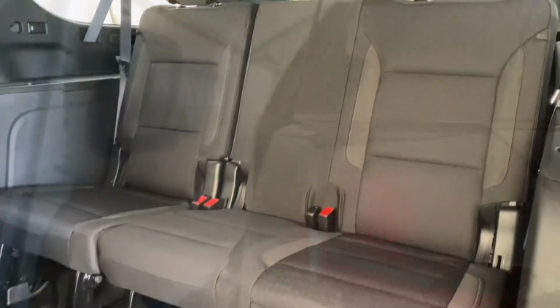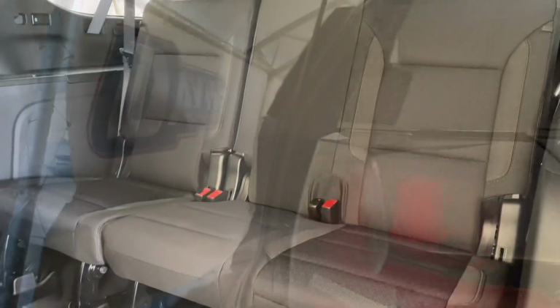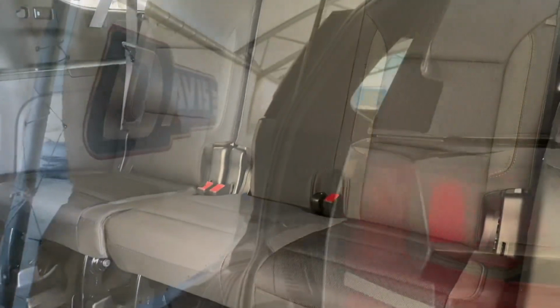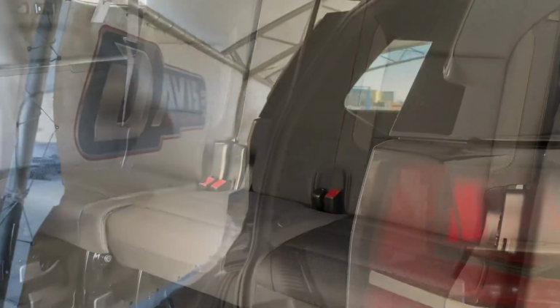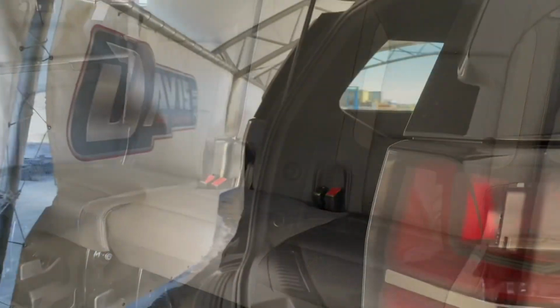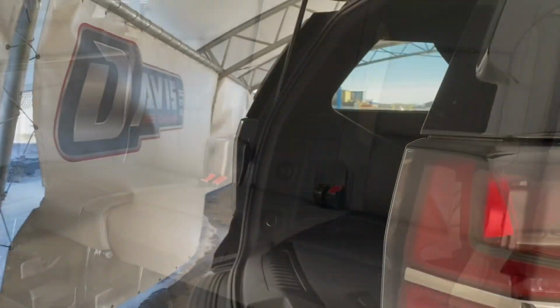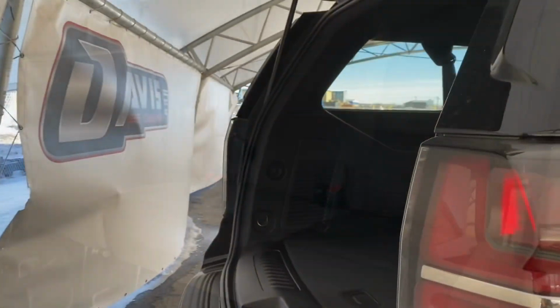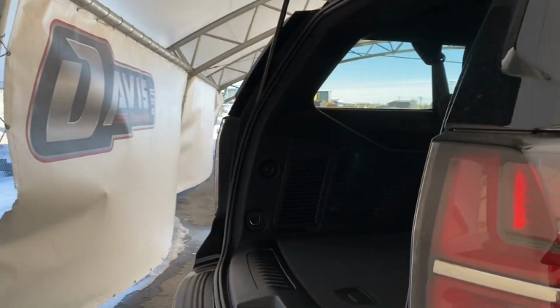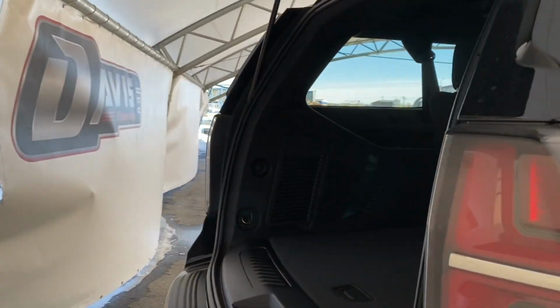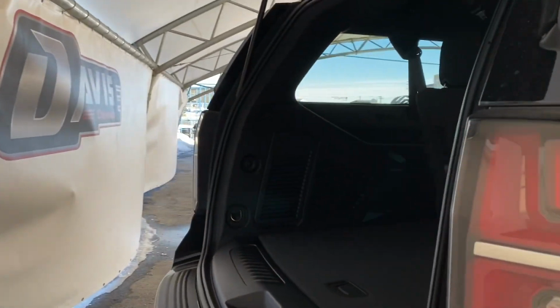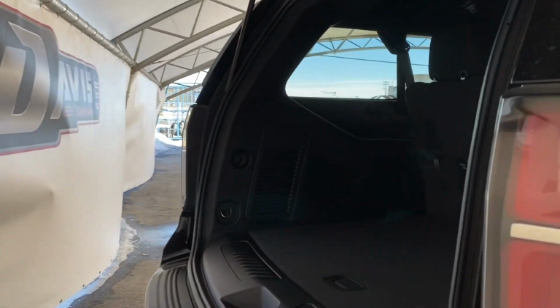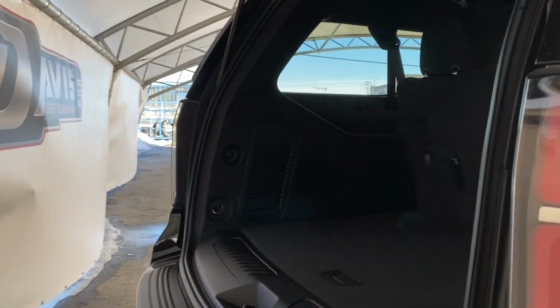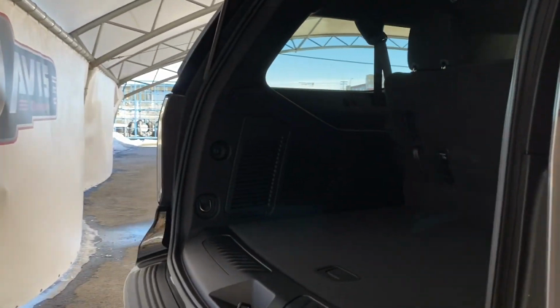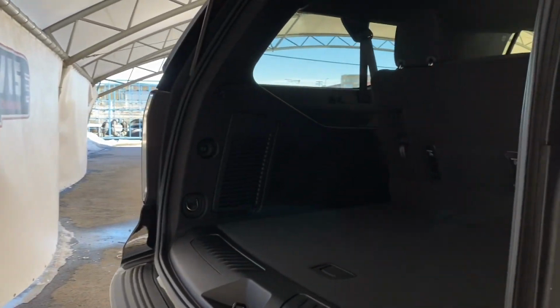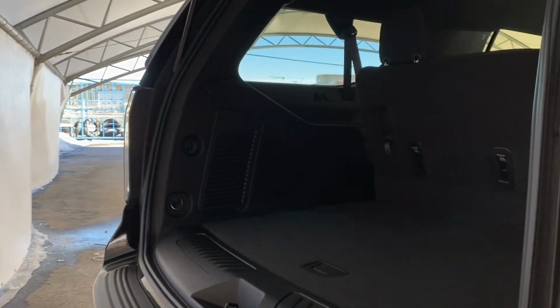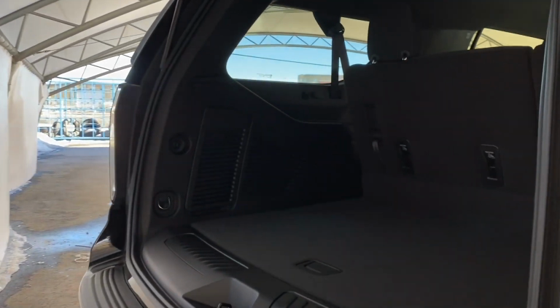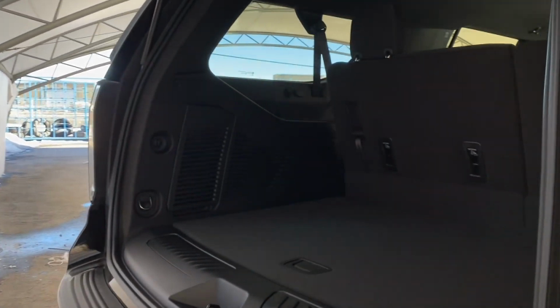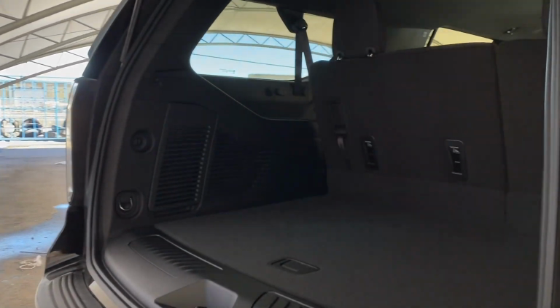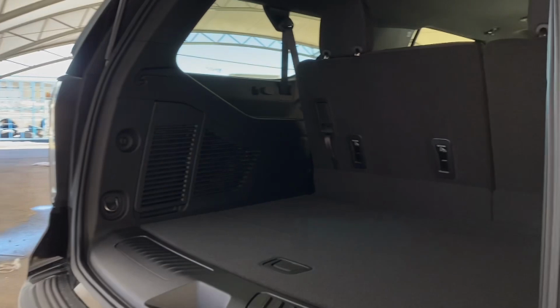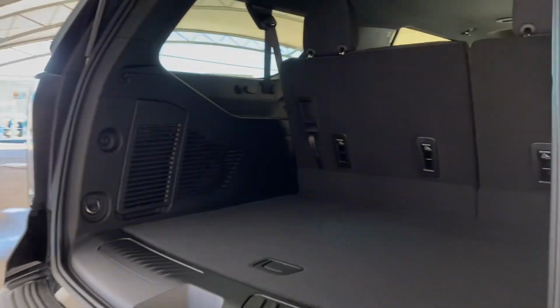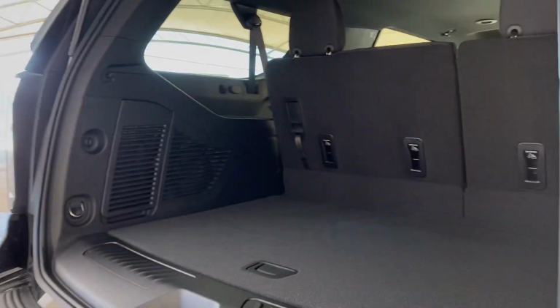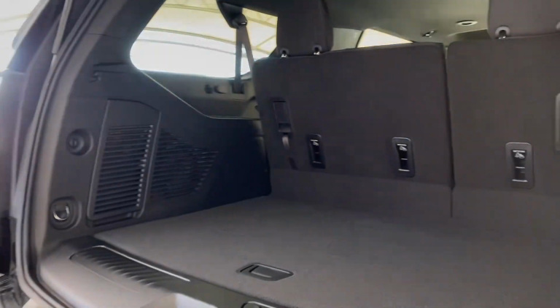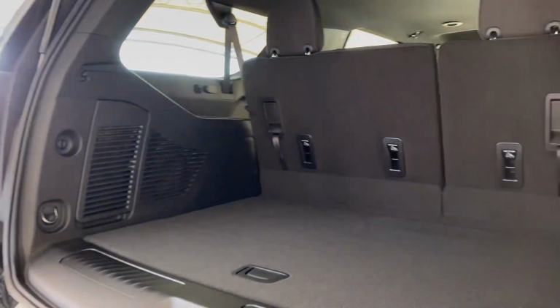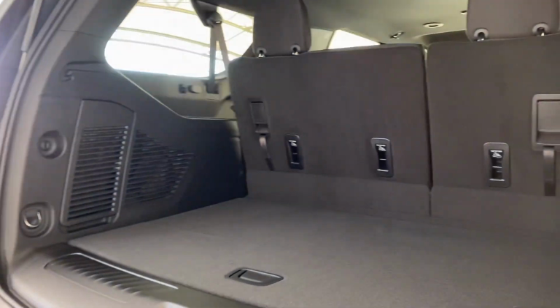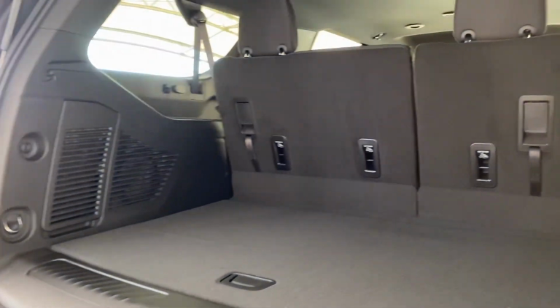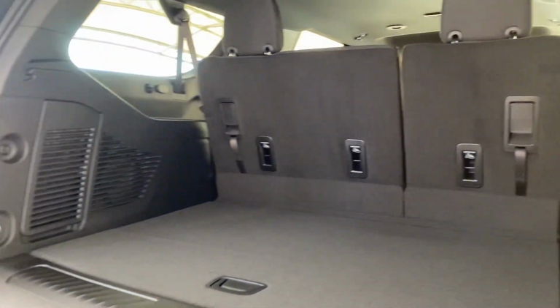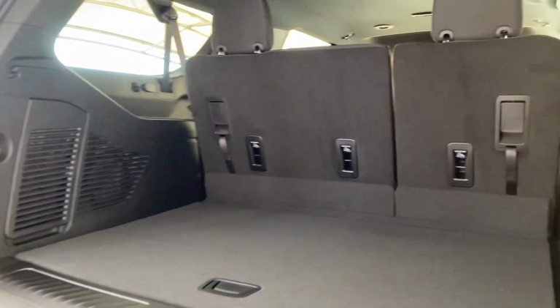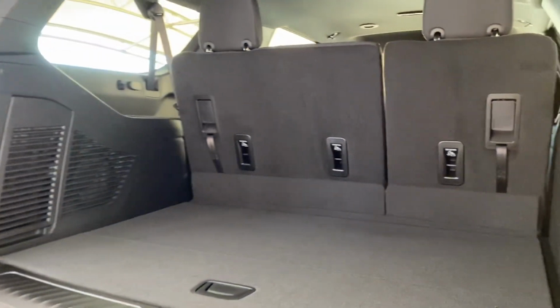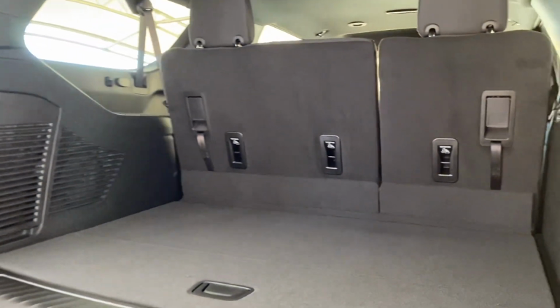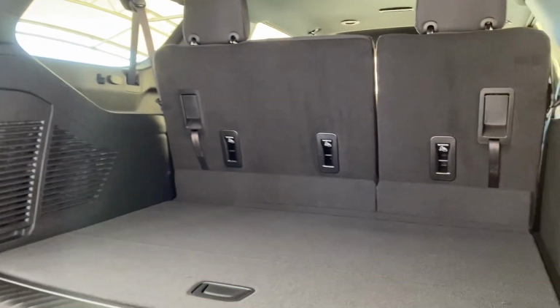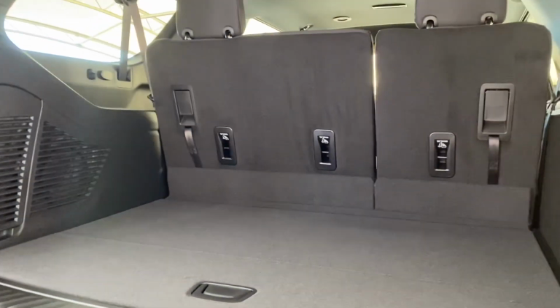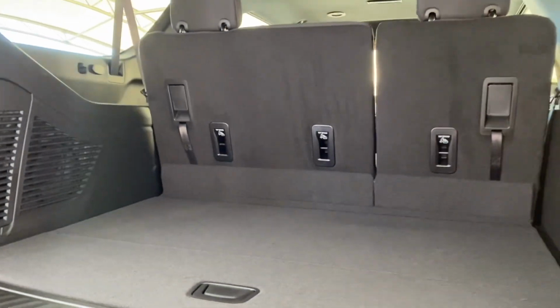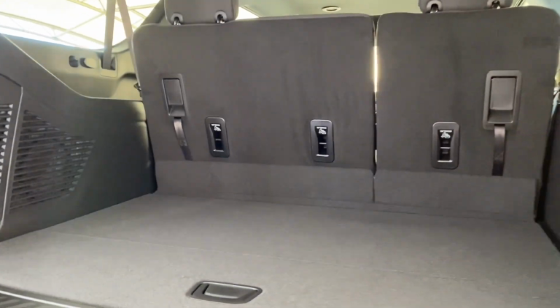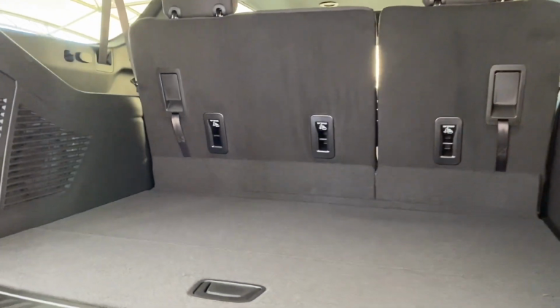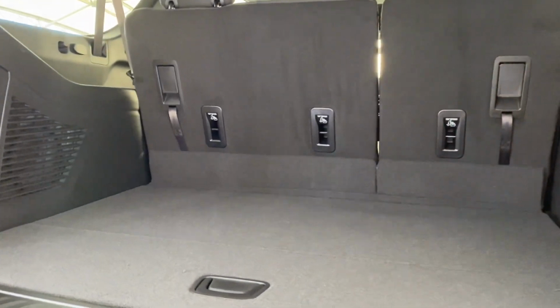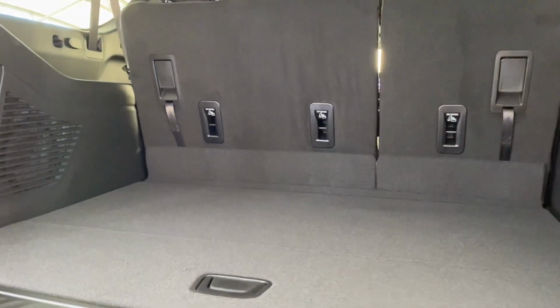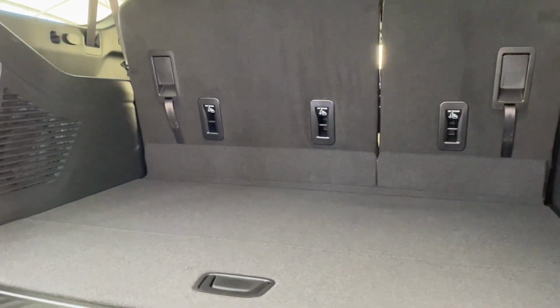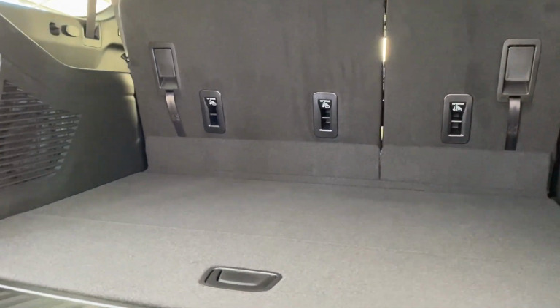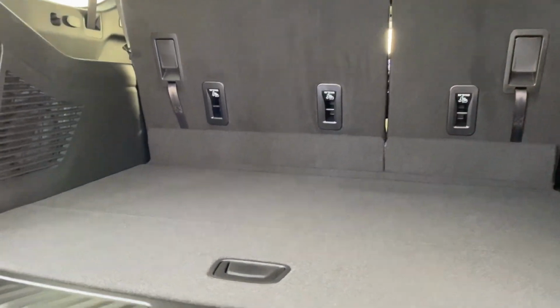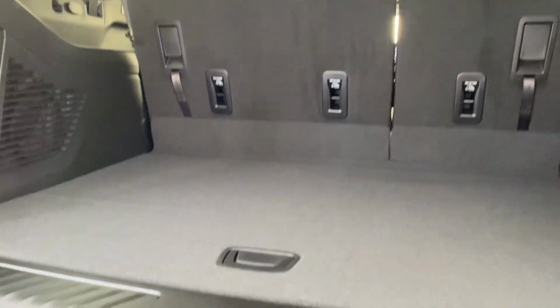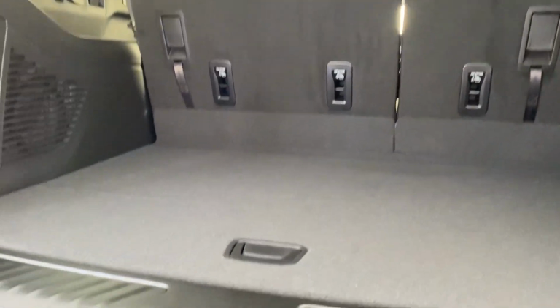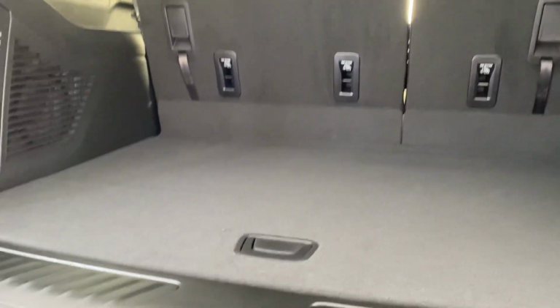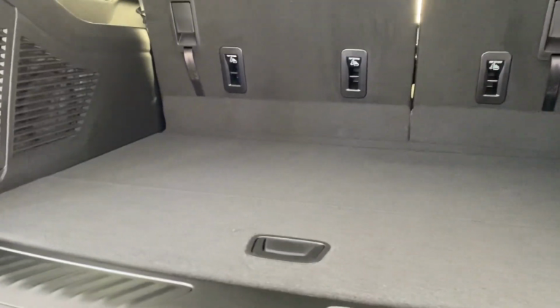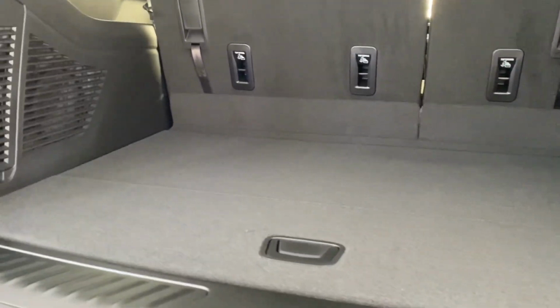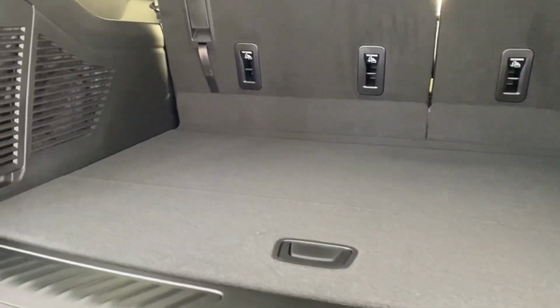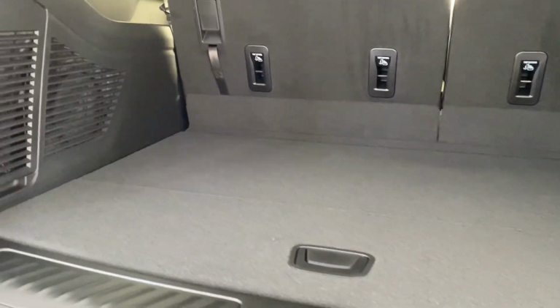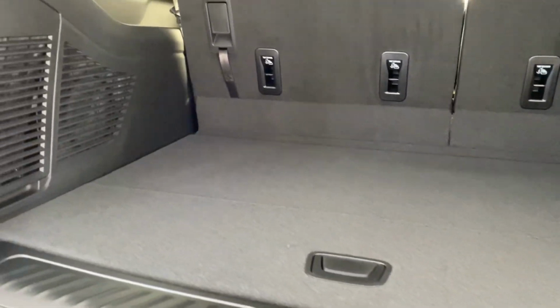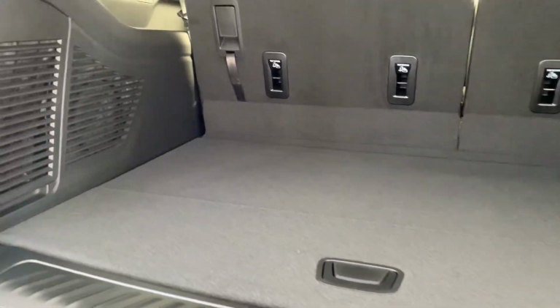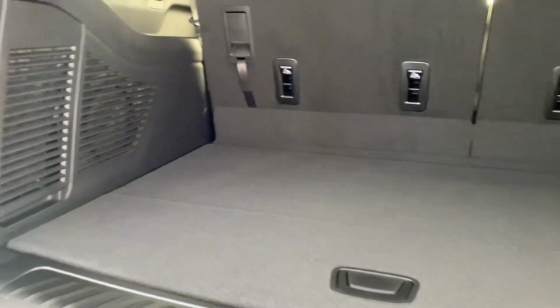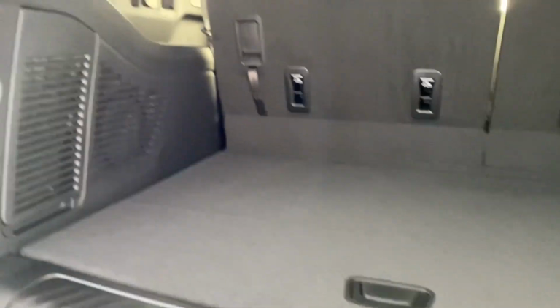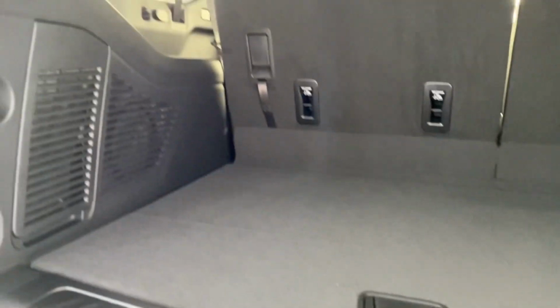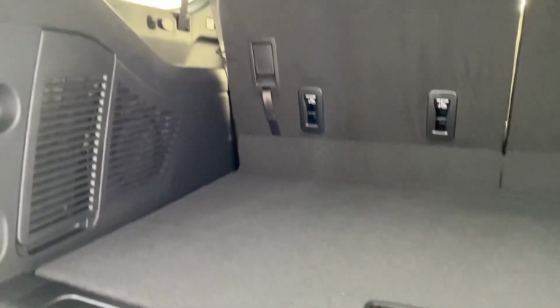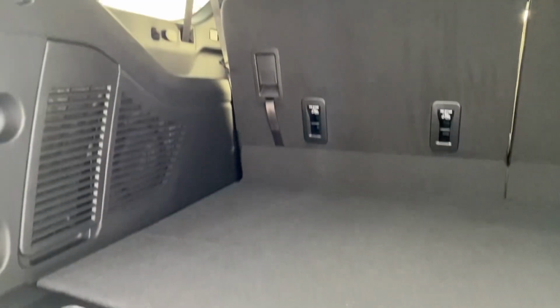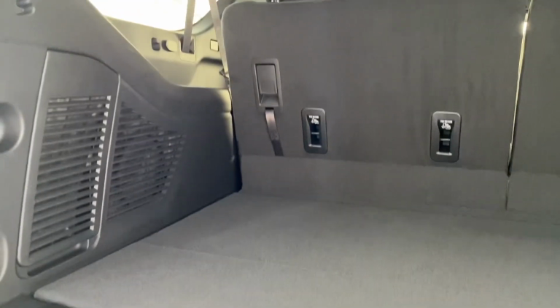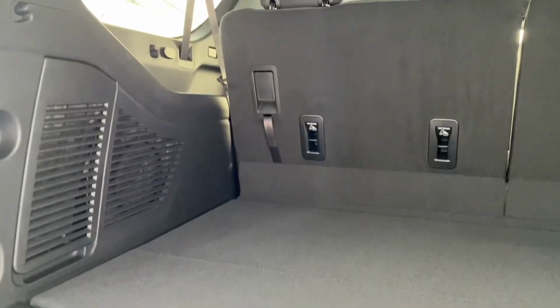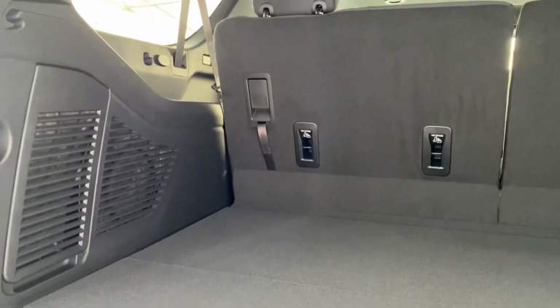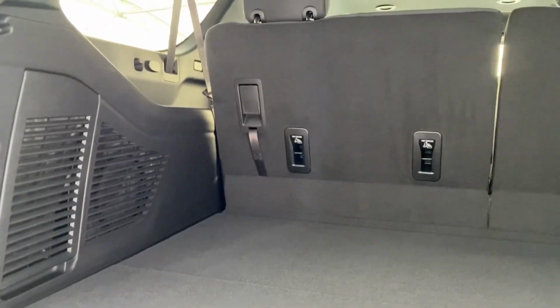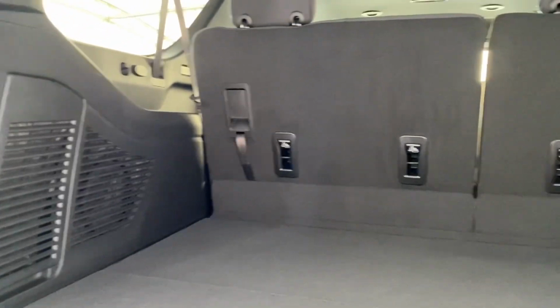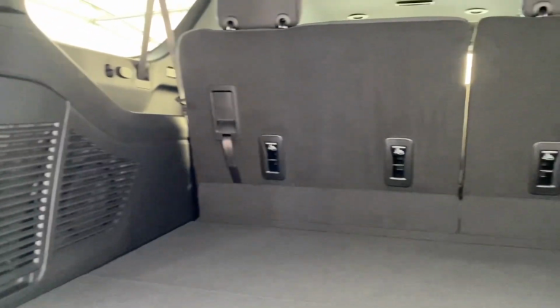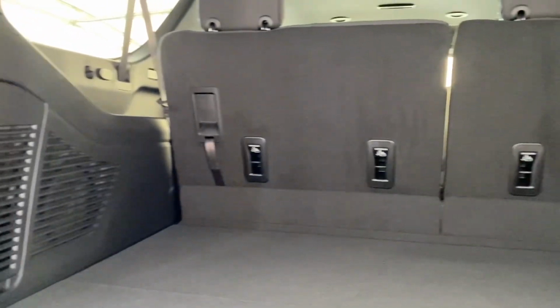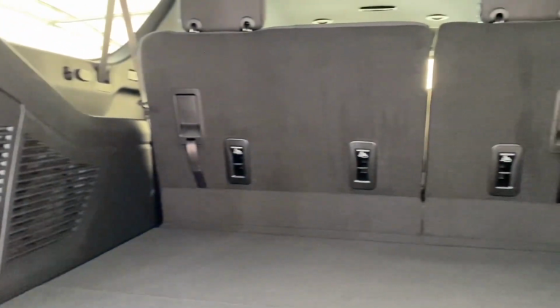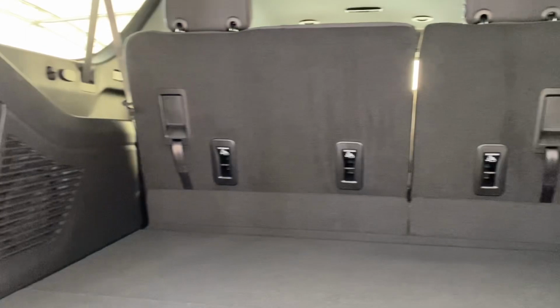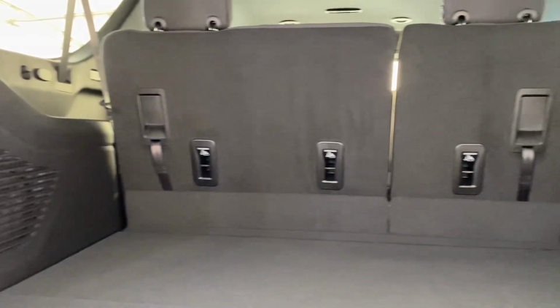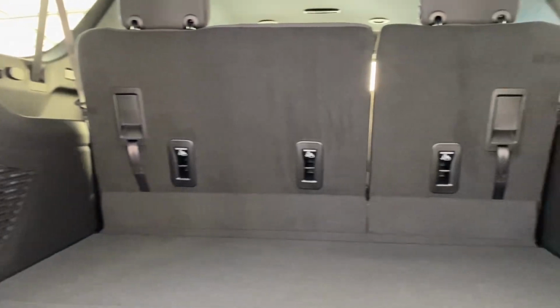Take a look at the trunk and the cargo space. You can see that it fits so many things back here. Think of the possibilities.